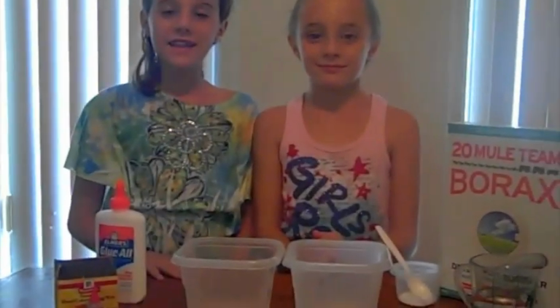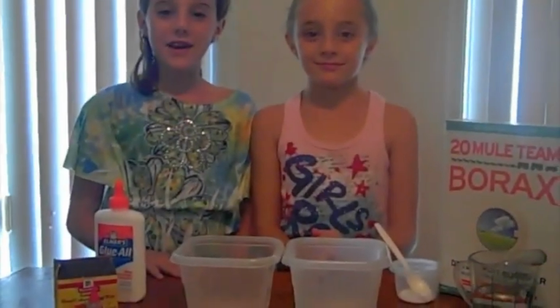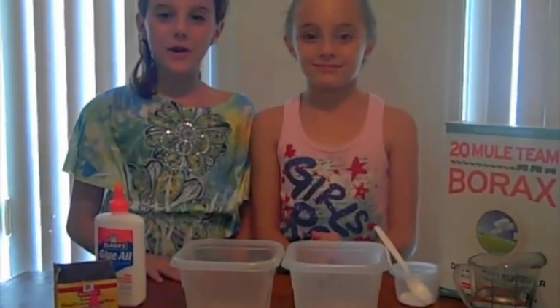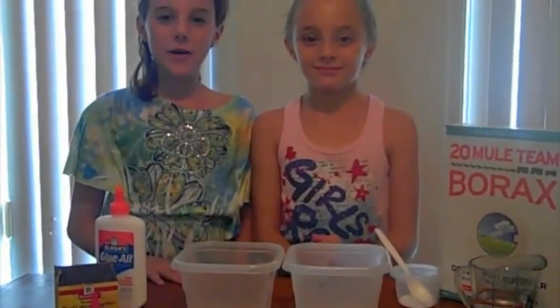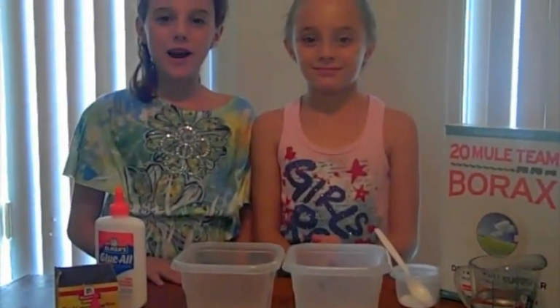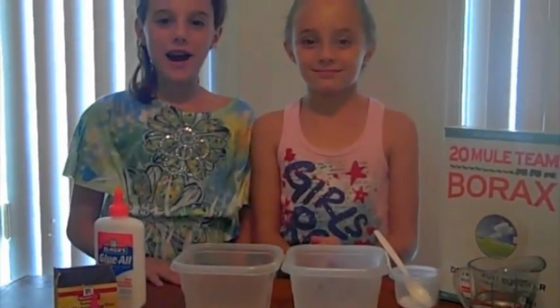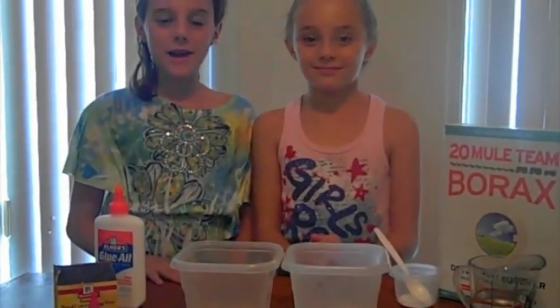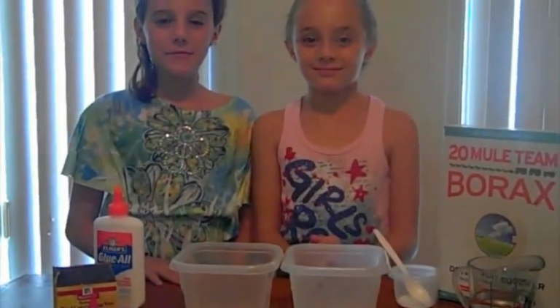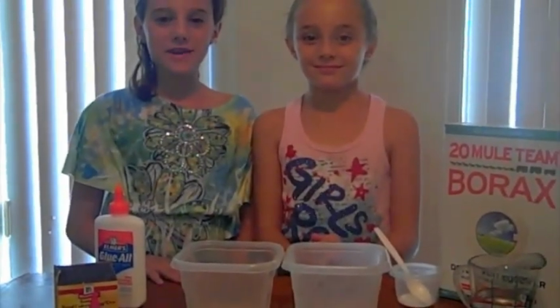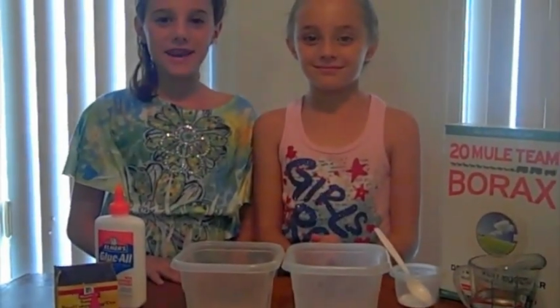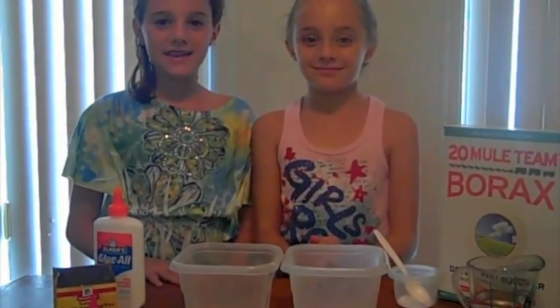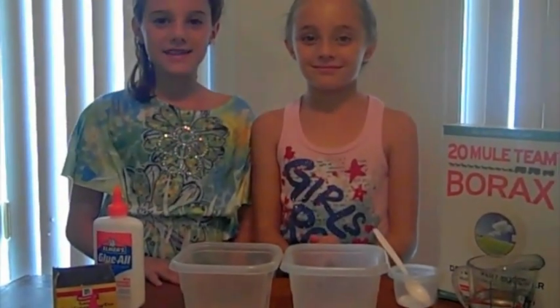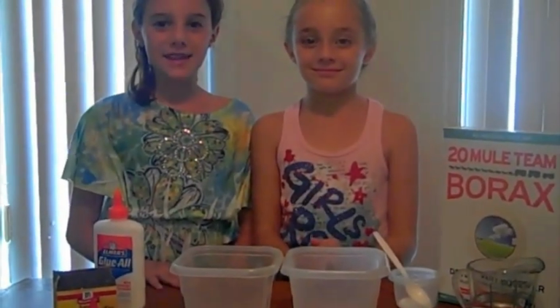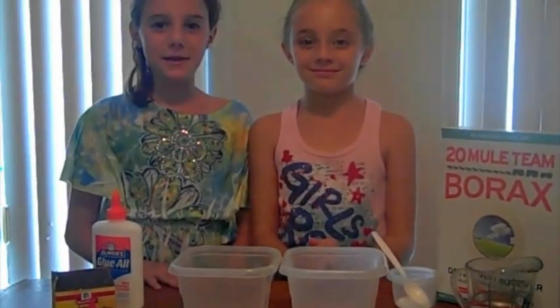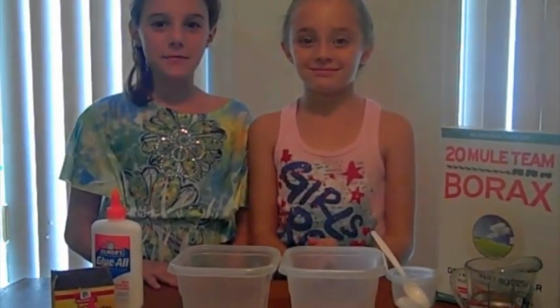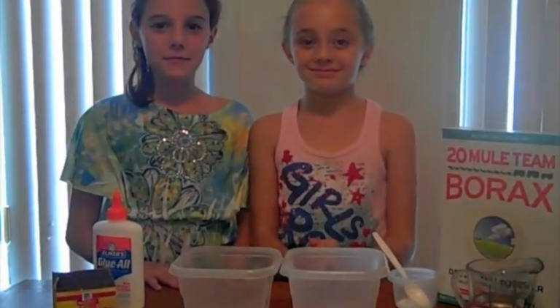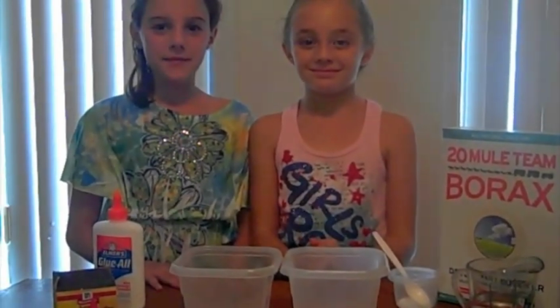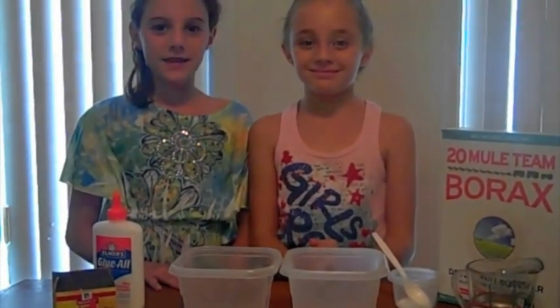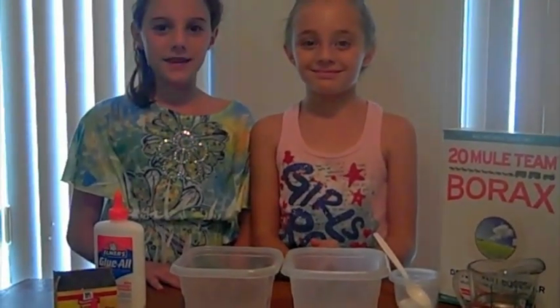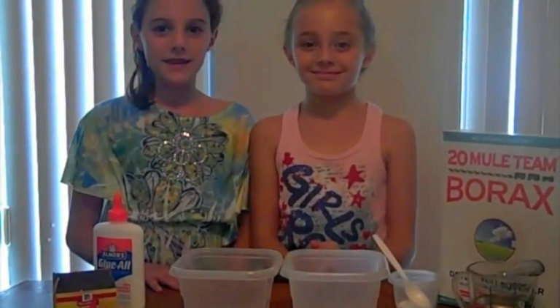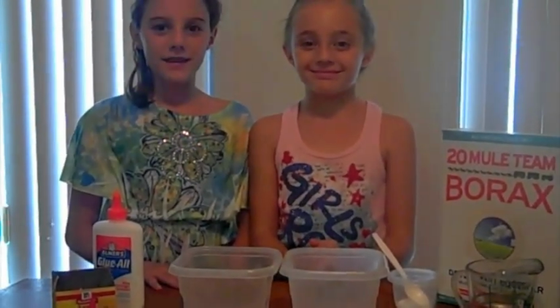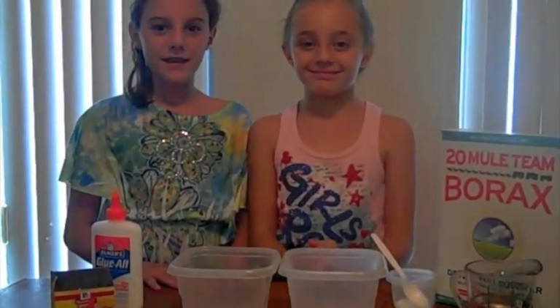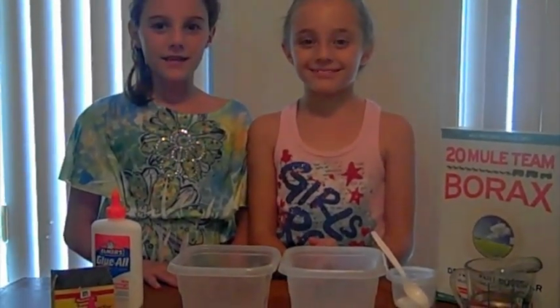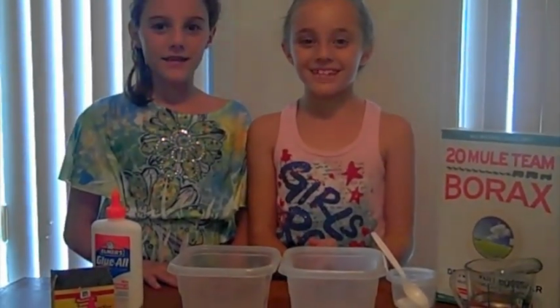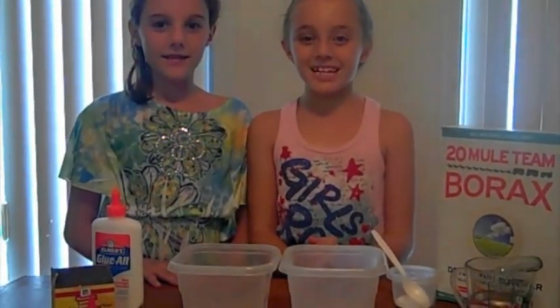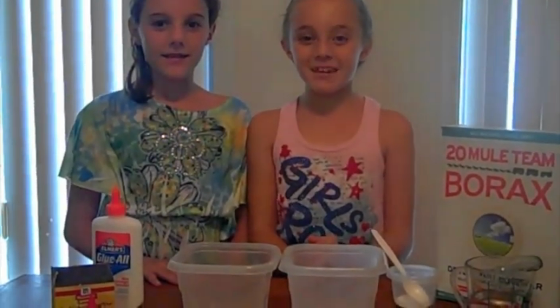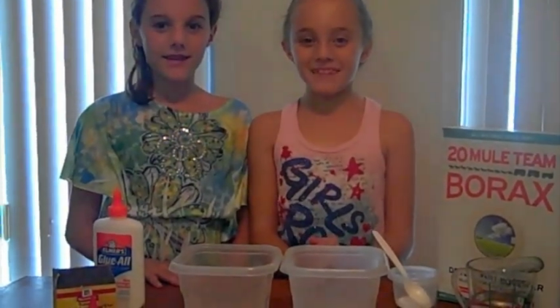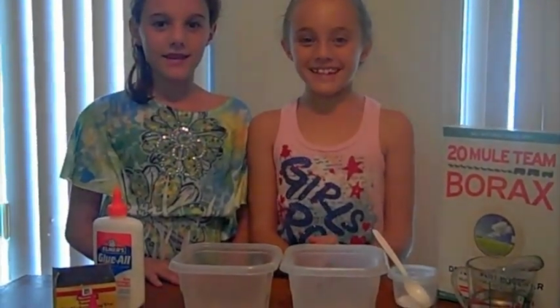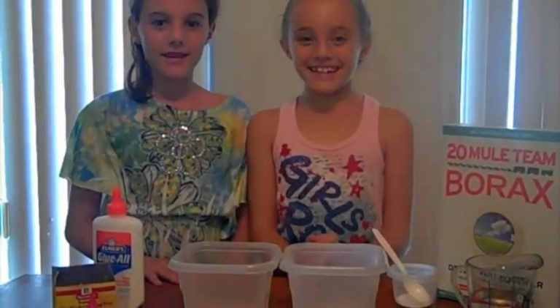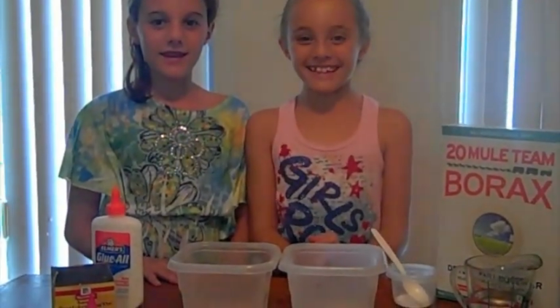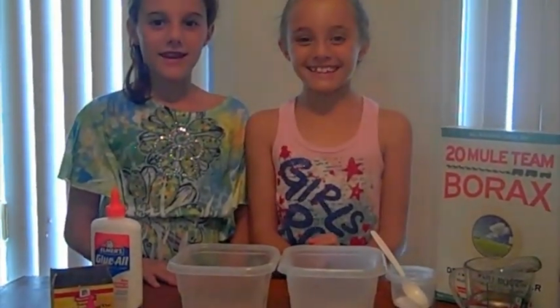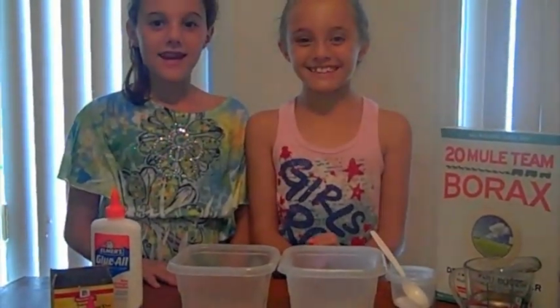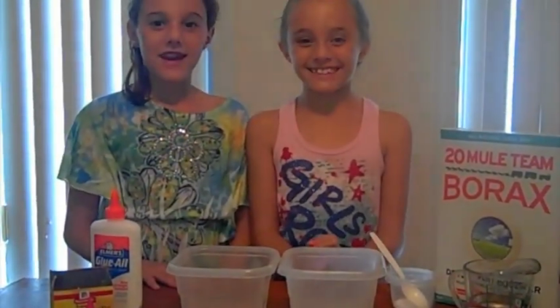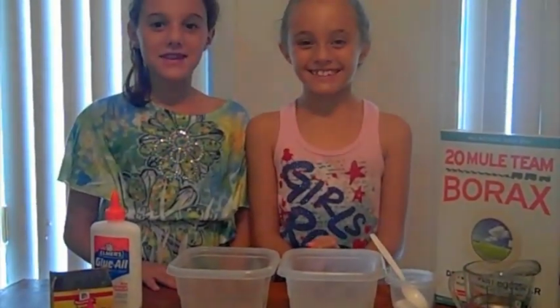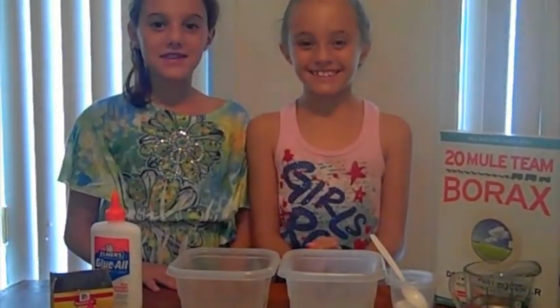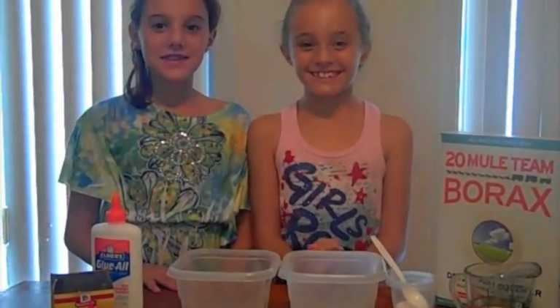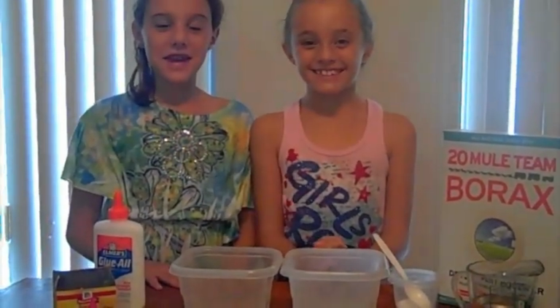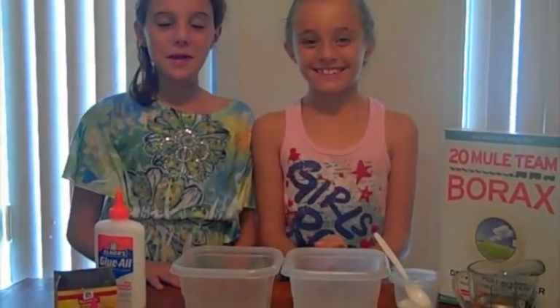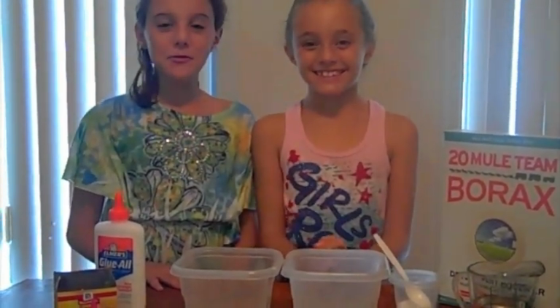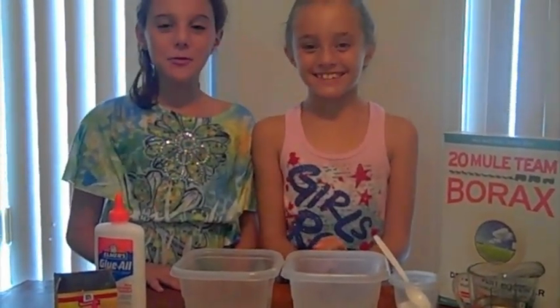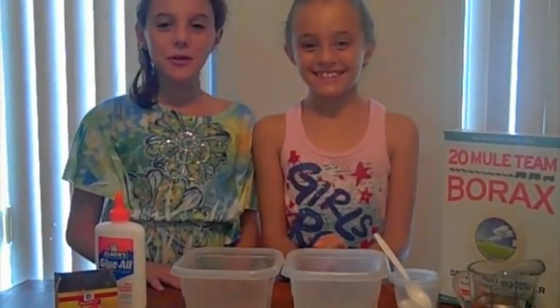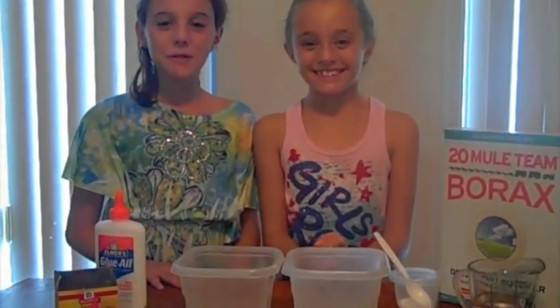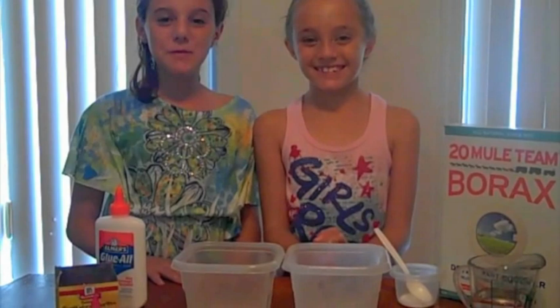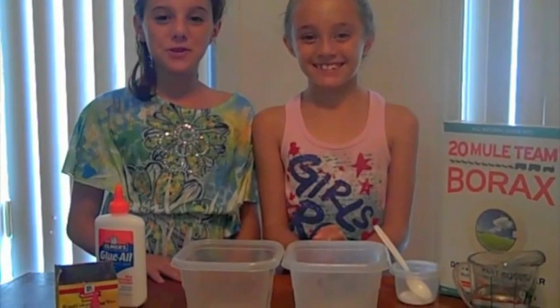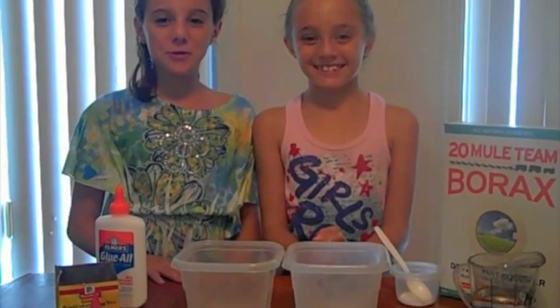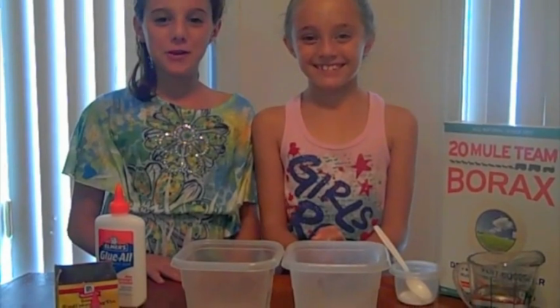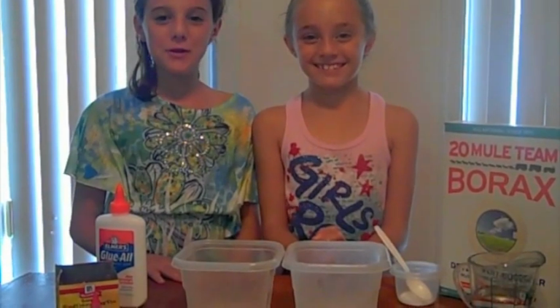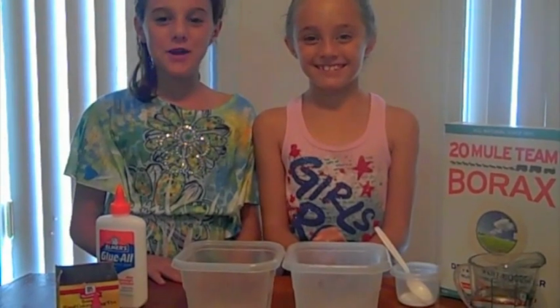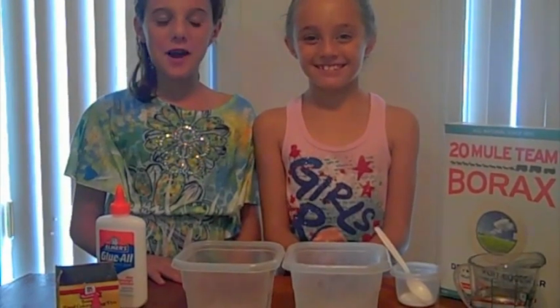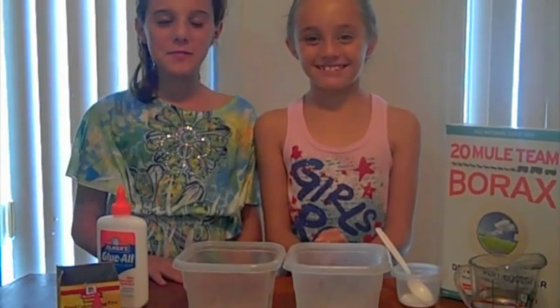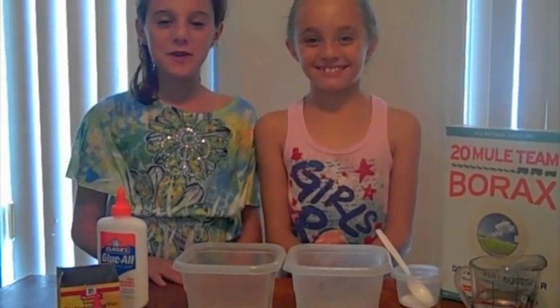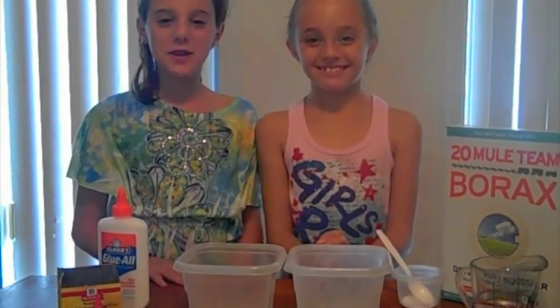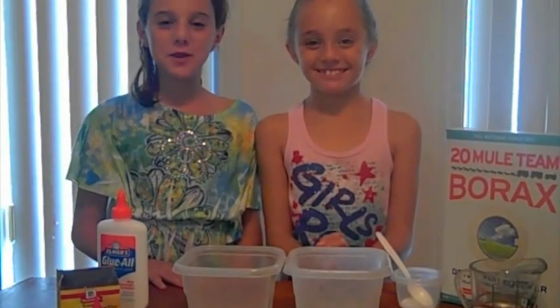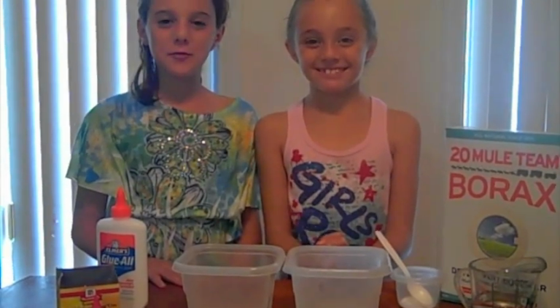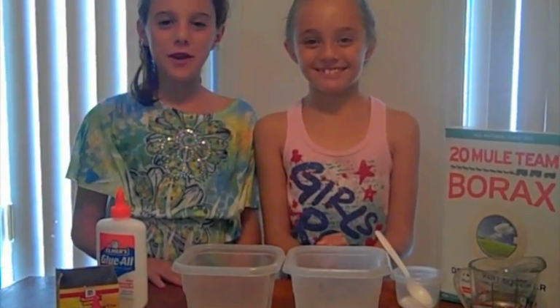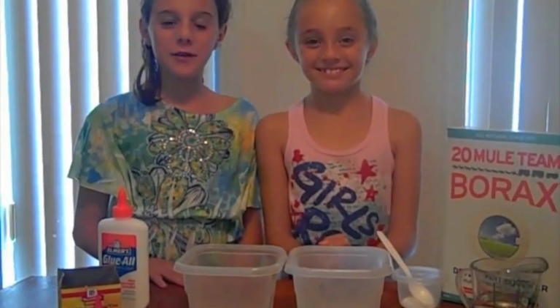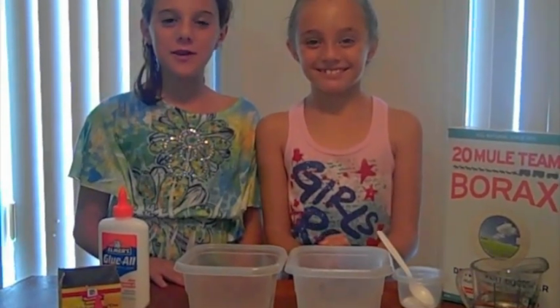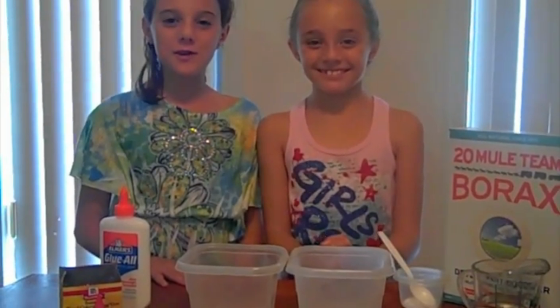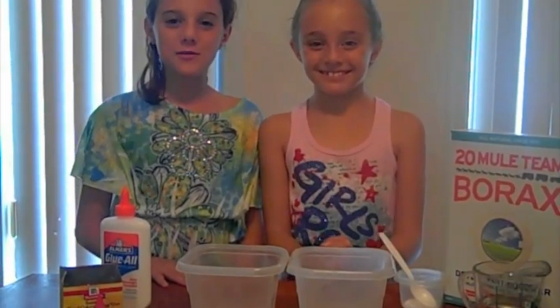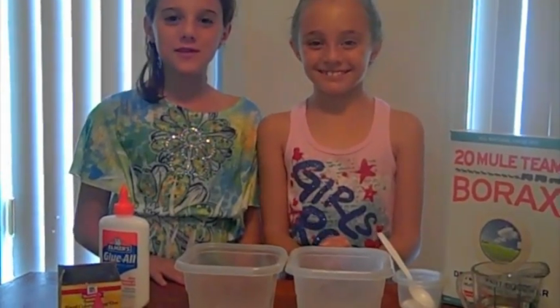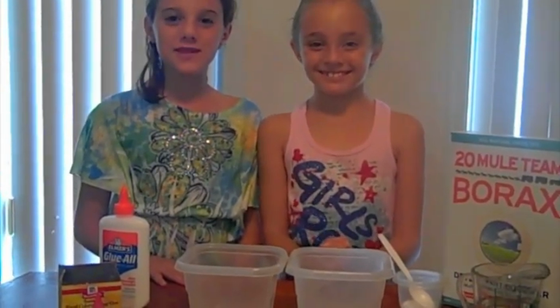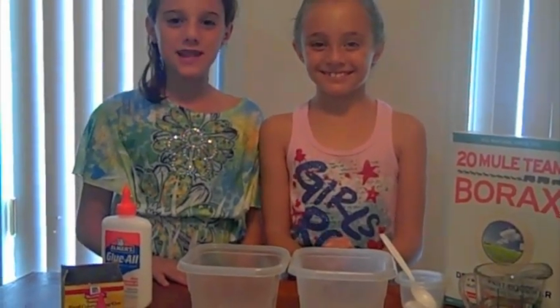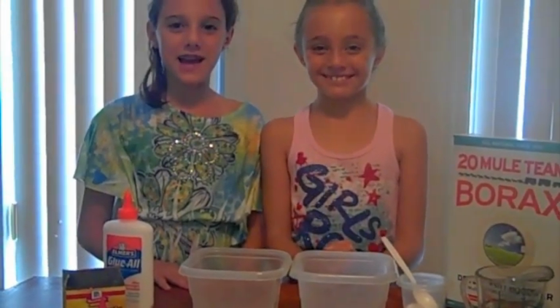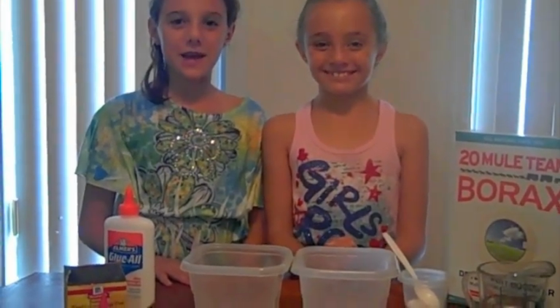Hello, I'm Casey and I'm Anna, and today we're going to be showing you how to make your very own slime.